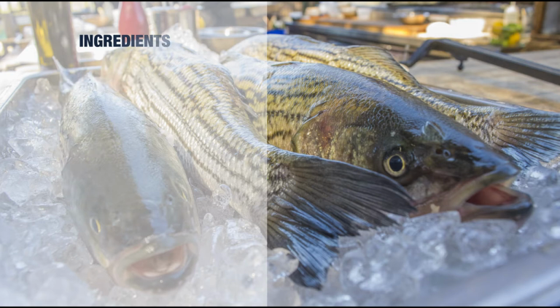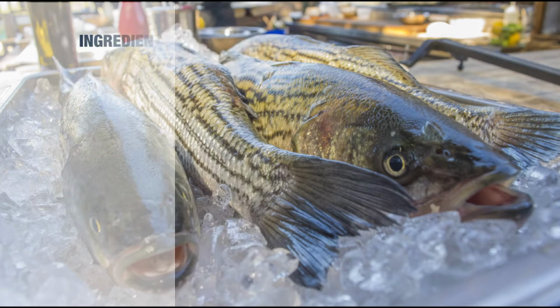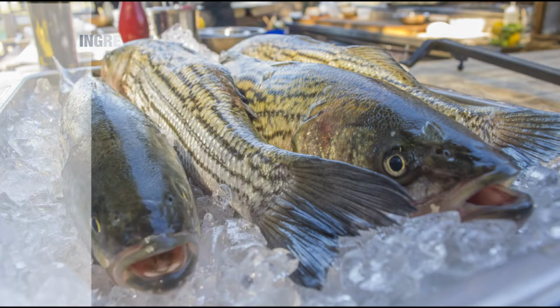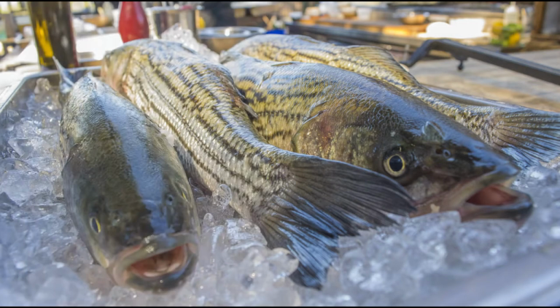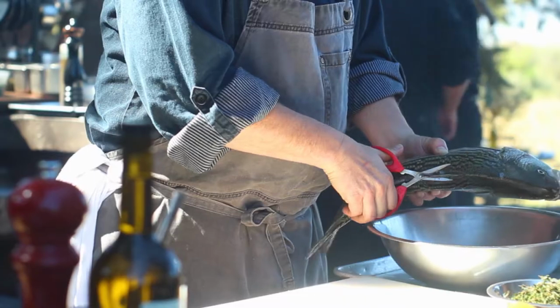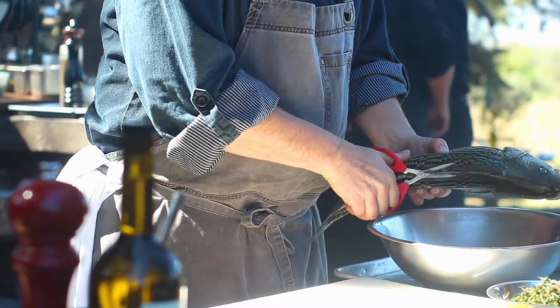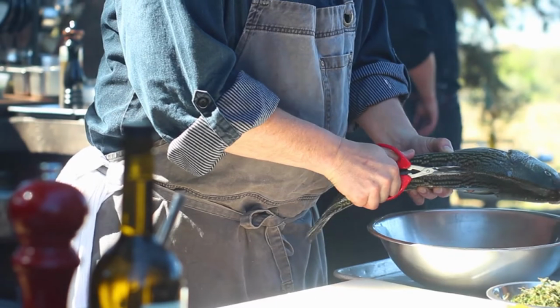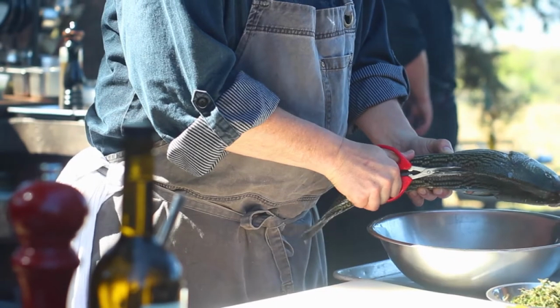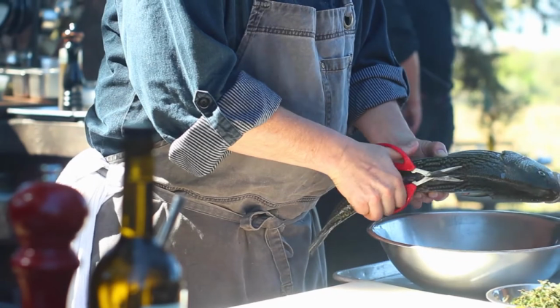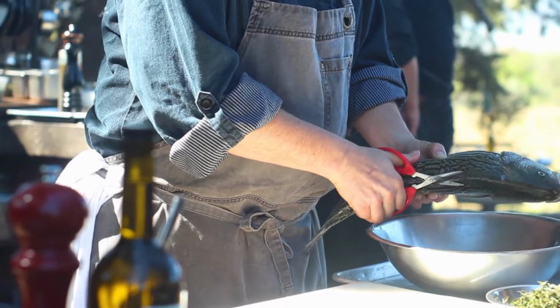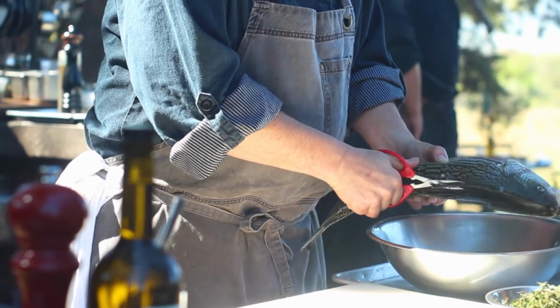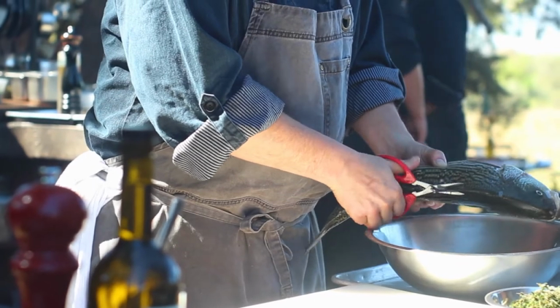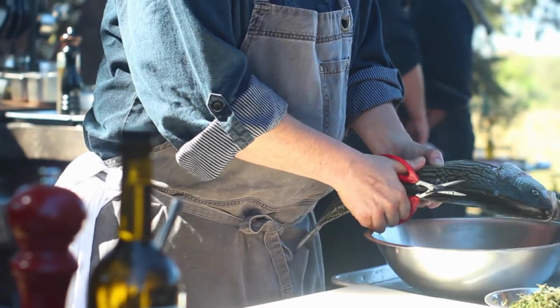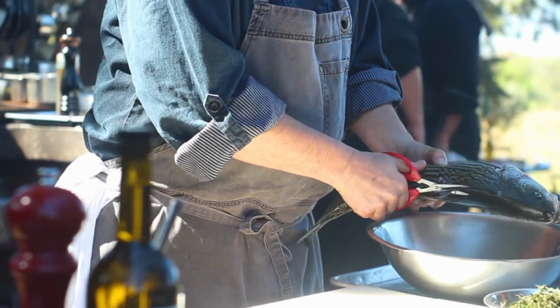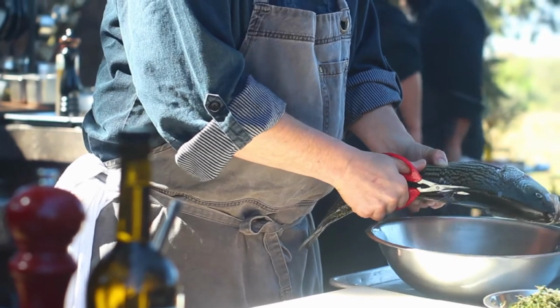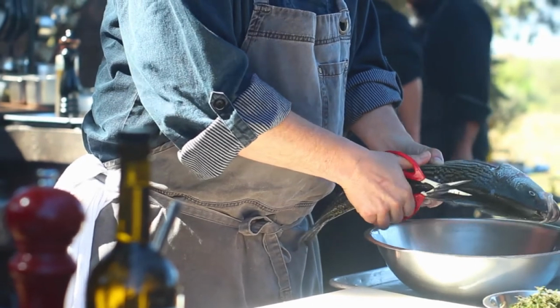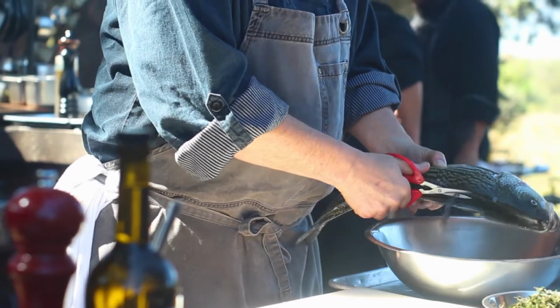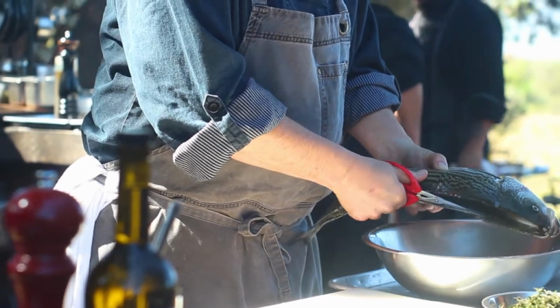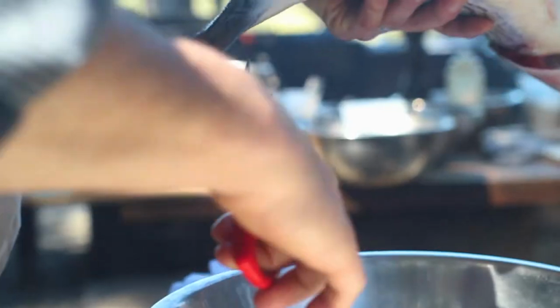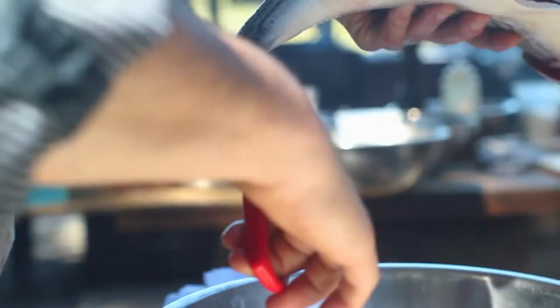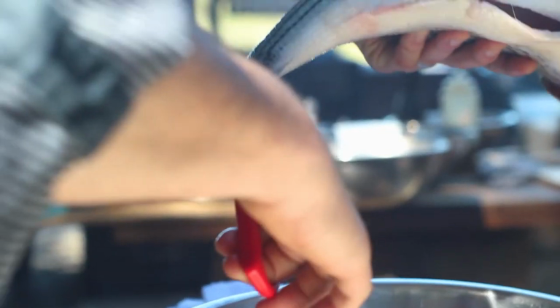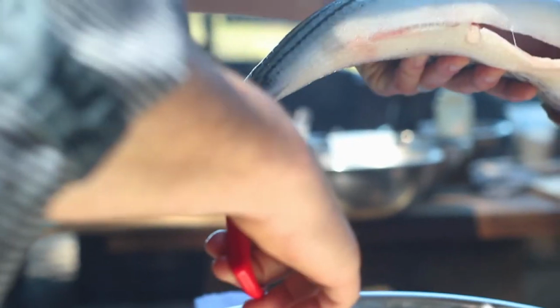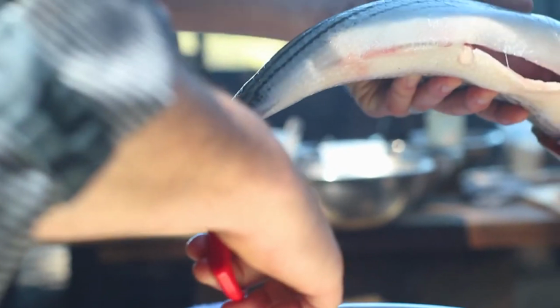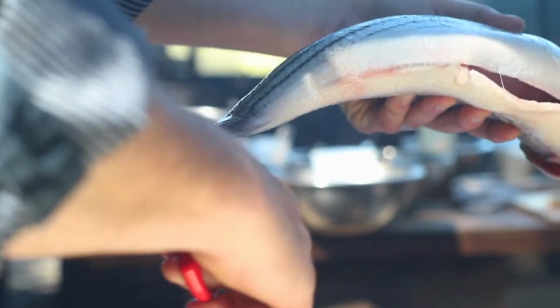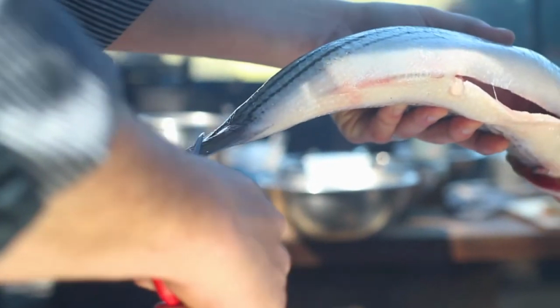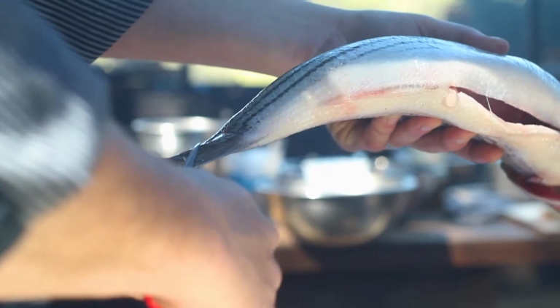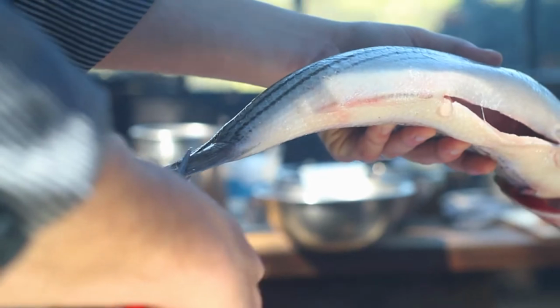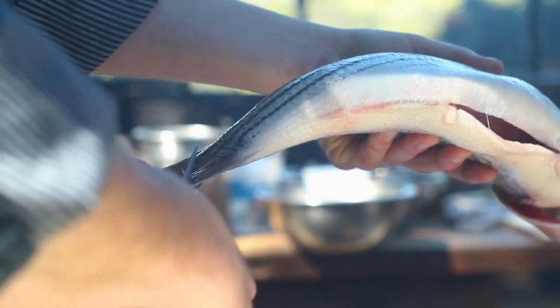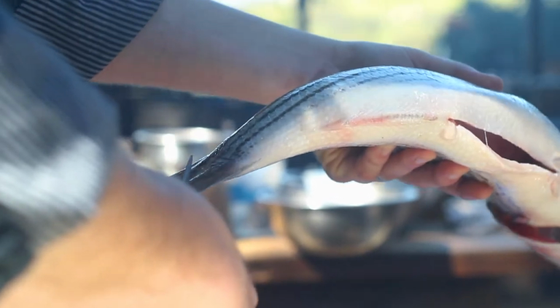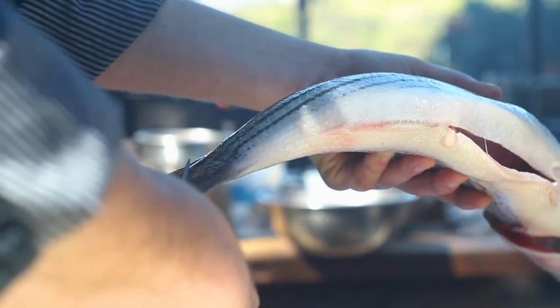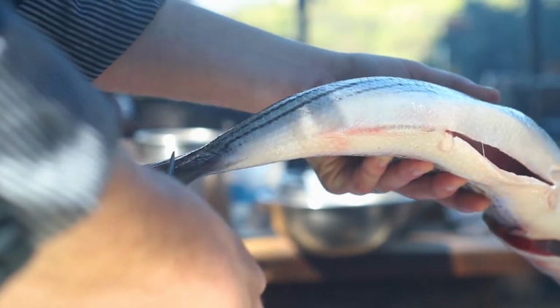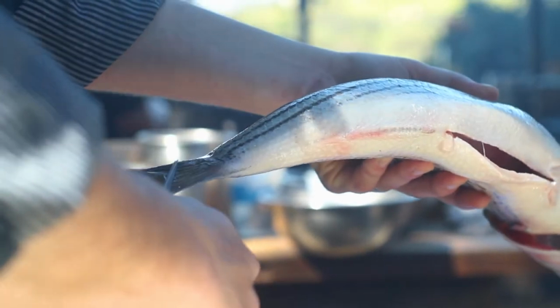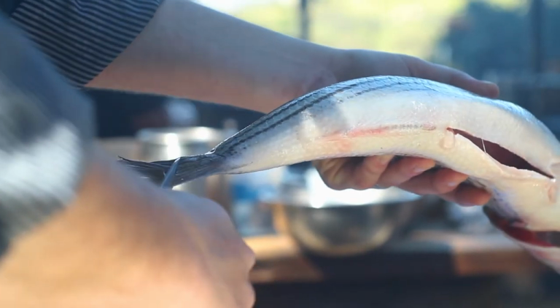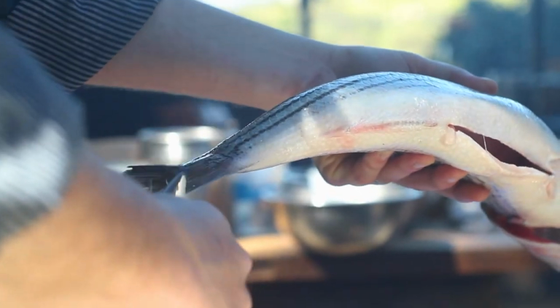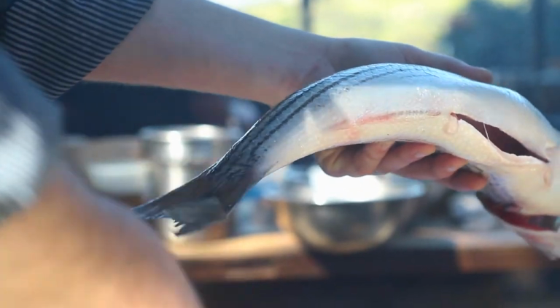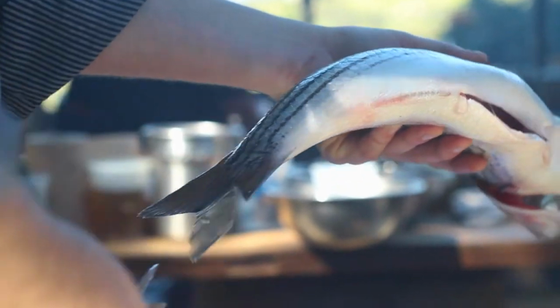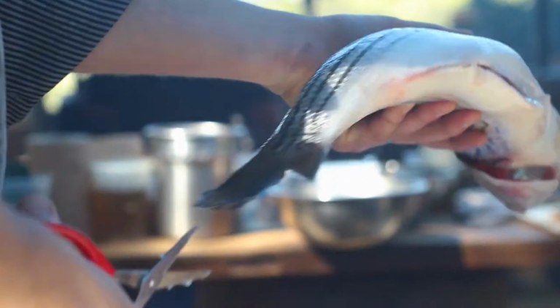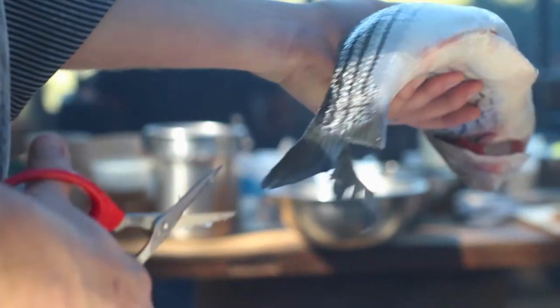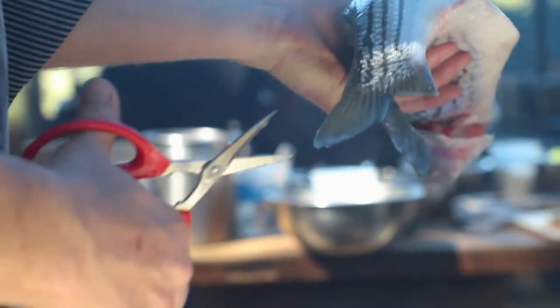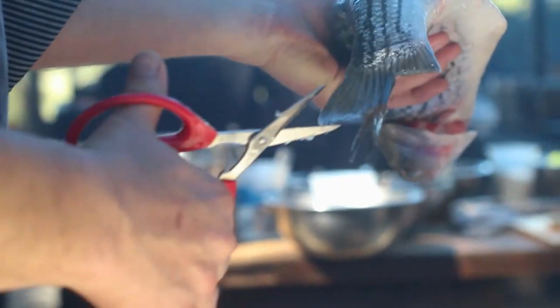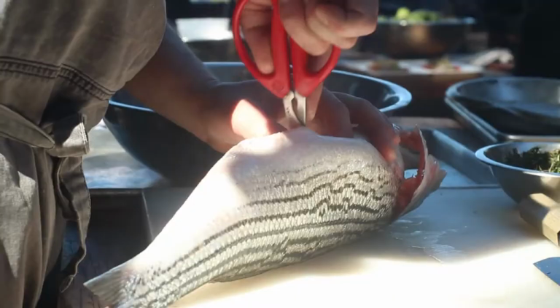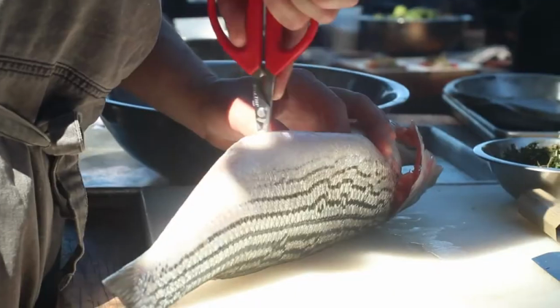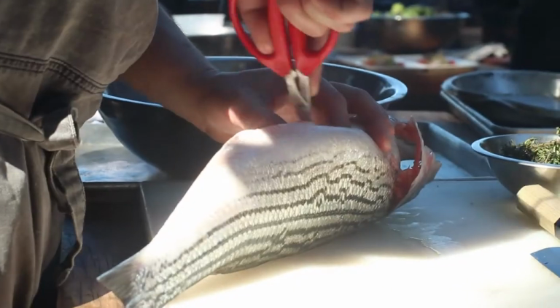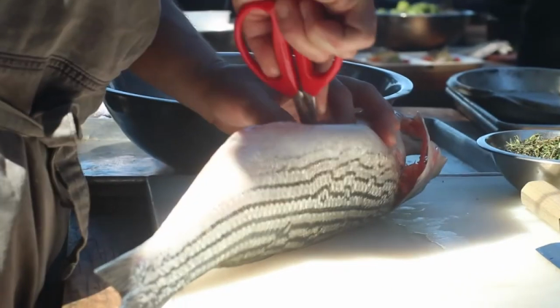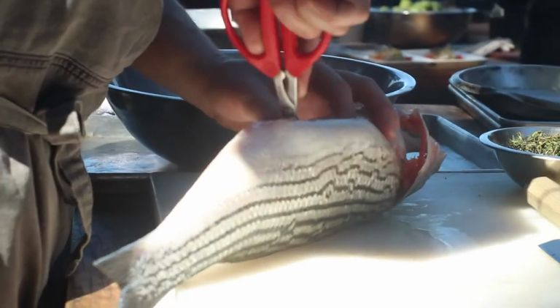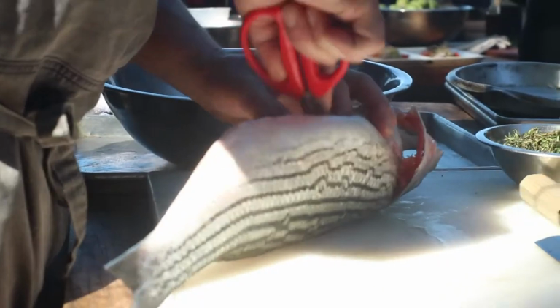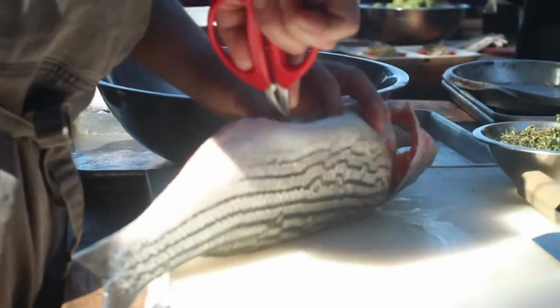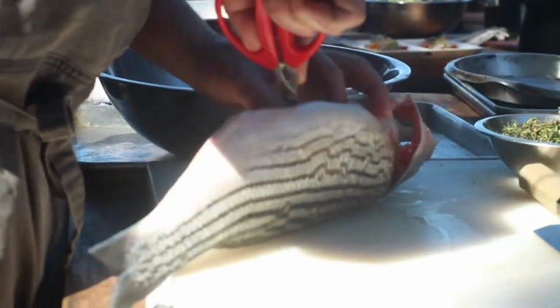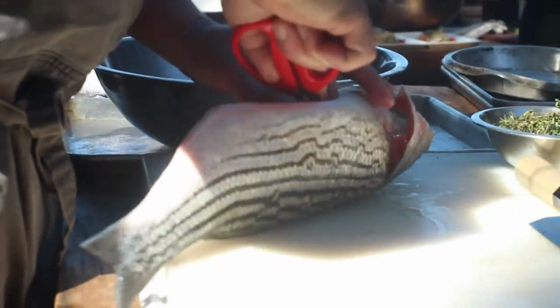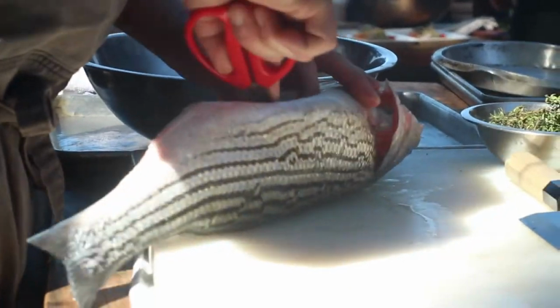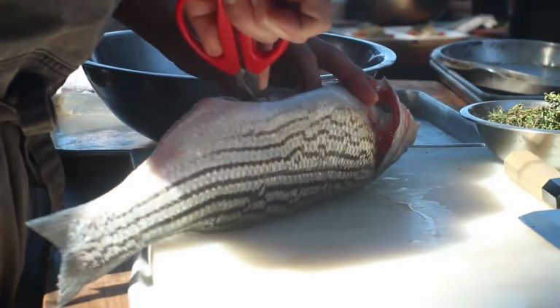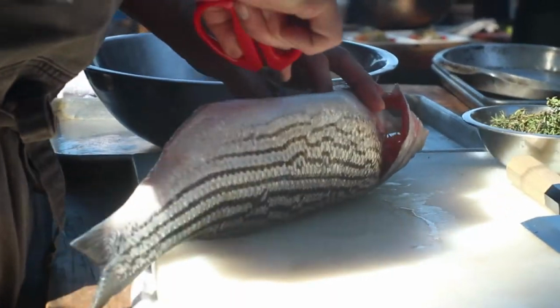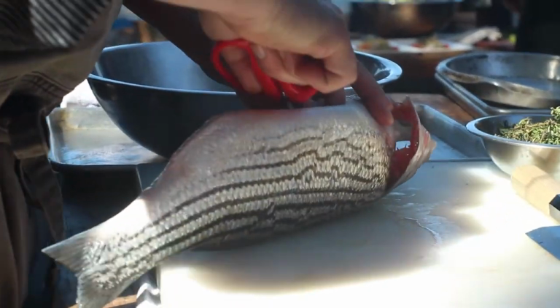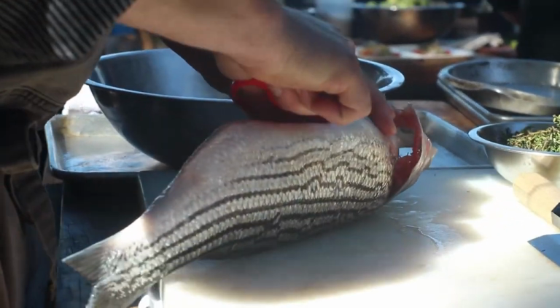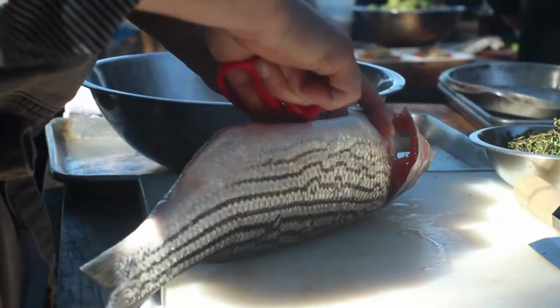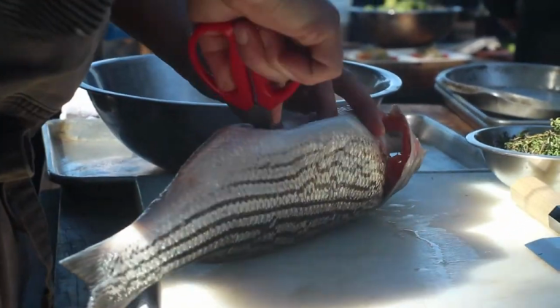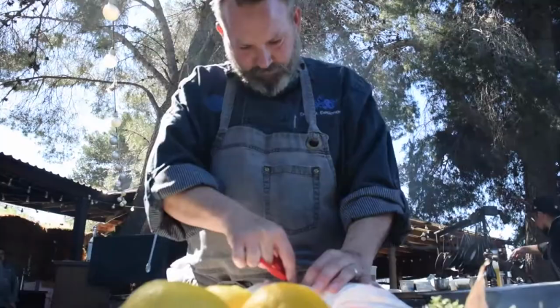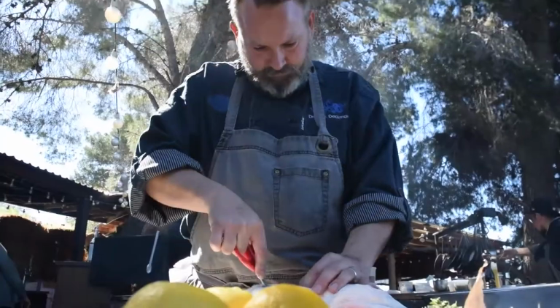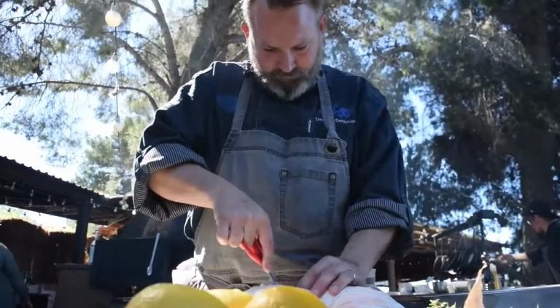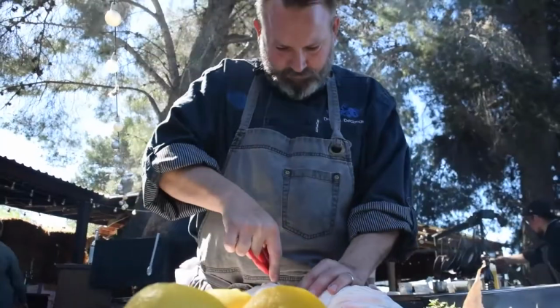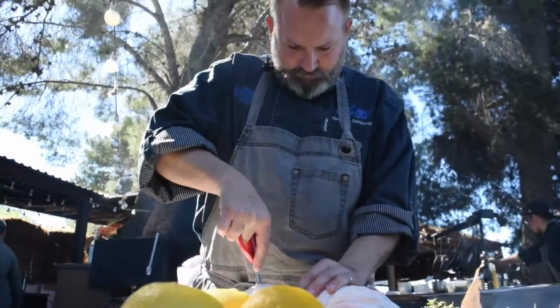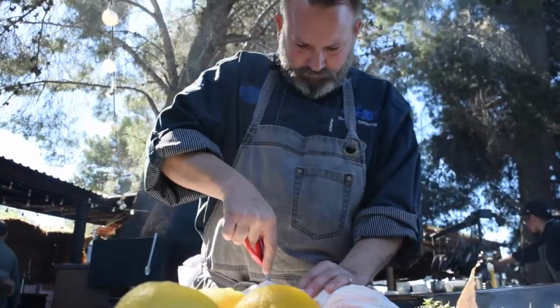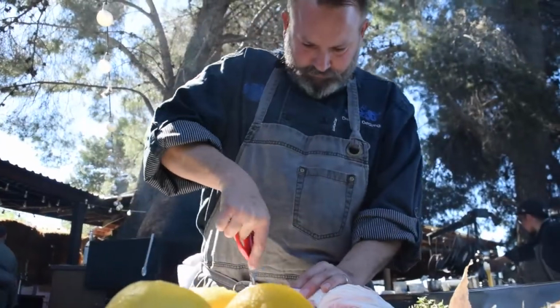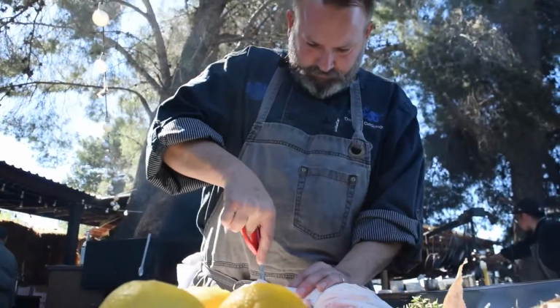First thing we do is remove the fins and cut a little V in the tail — it's mostly aesthetic but also prevents that part from burning.